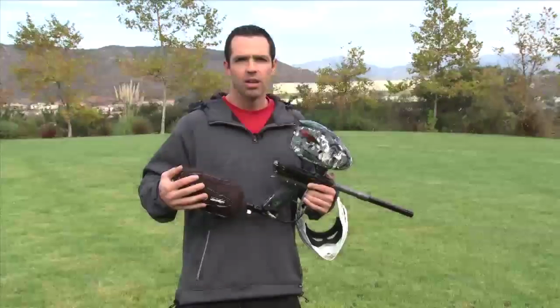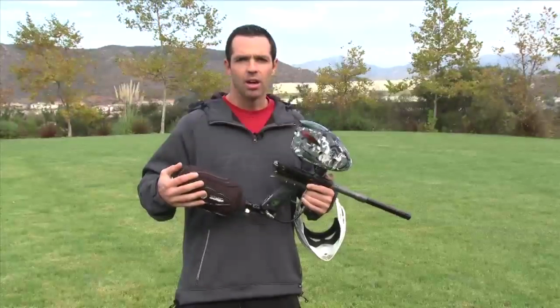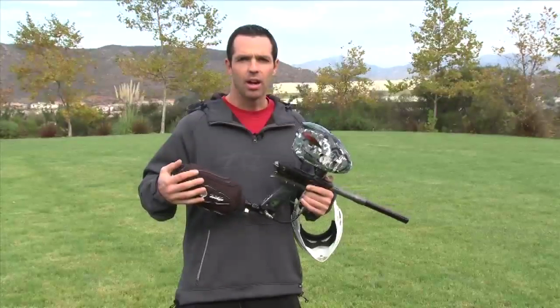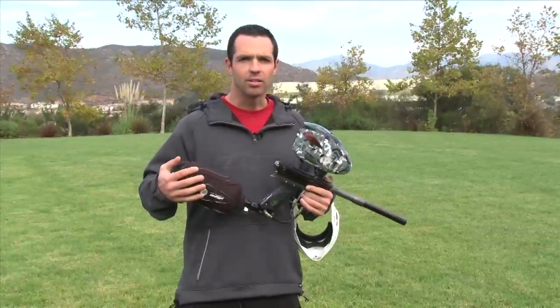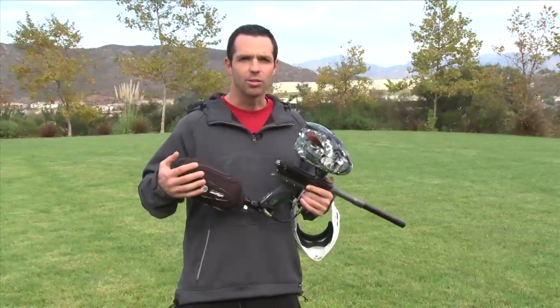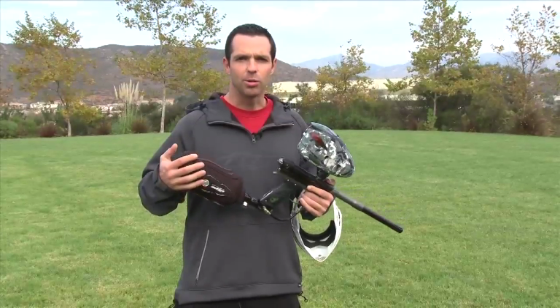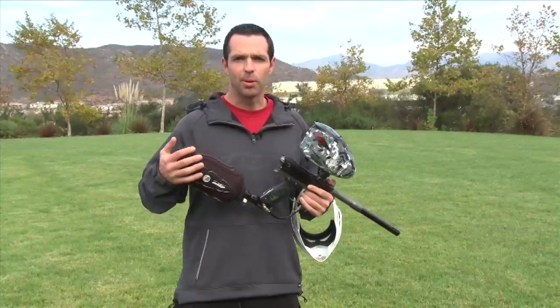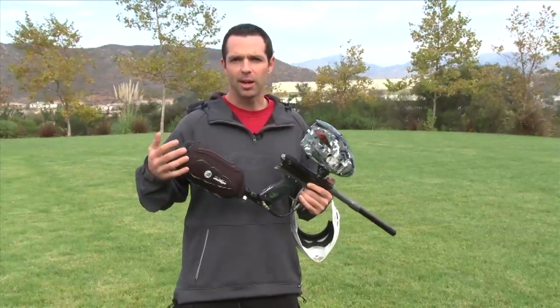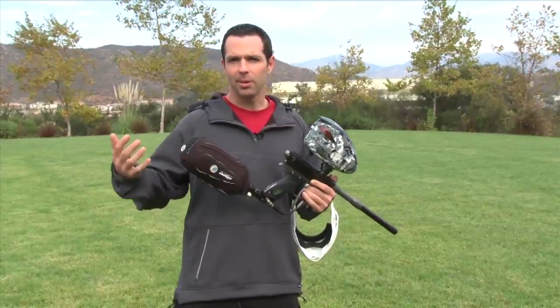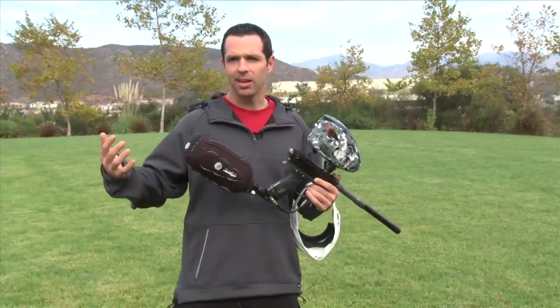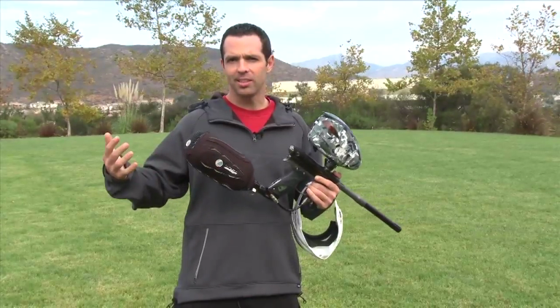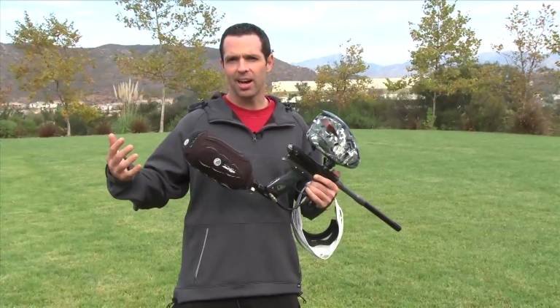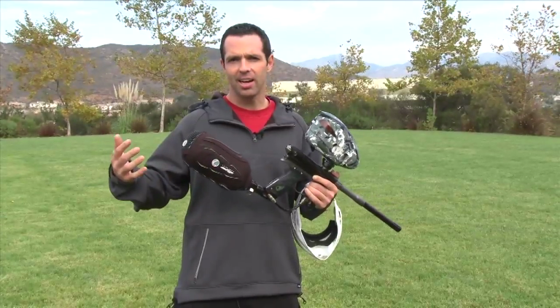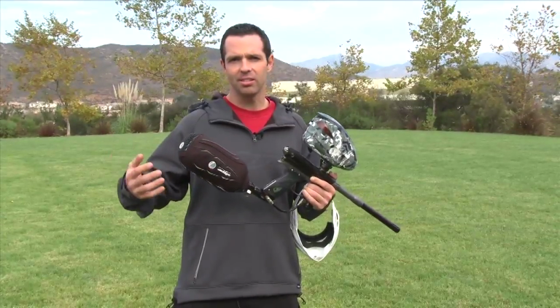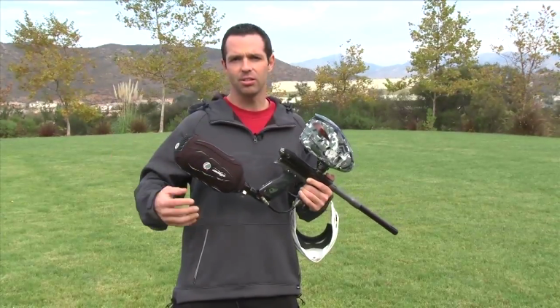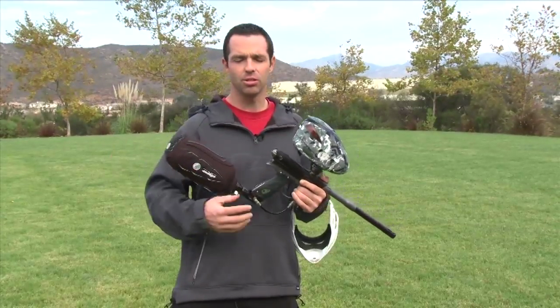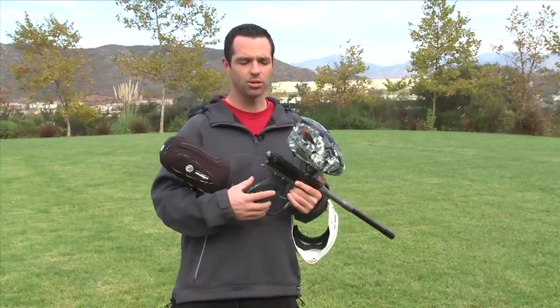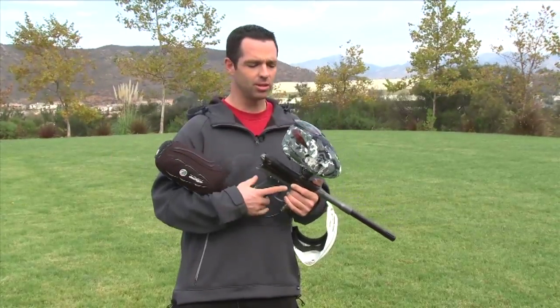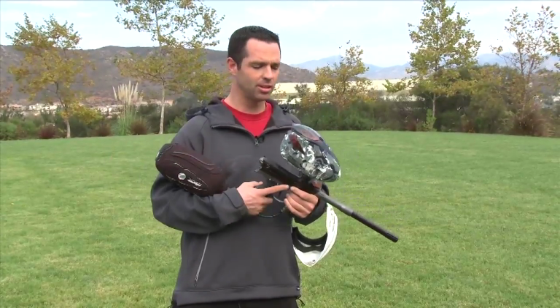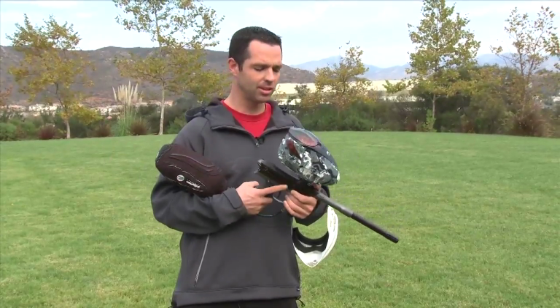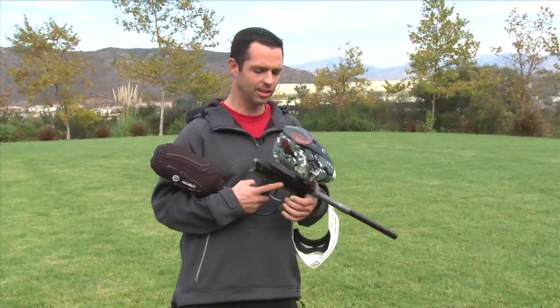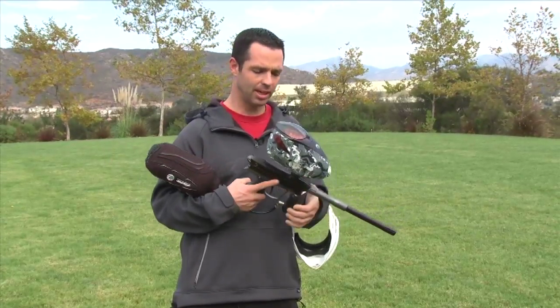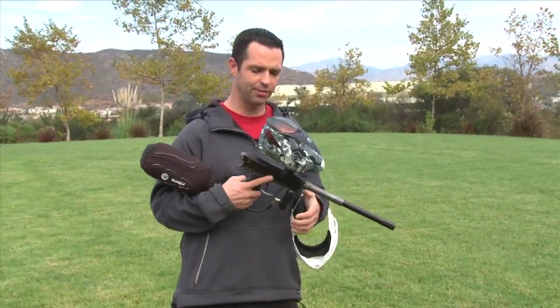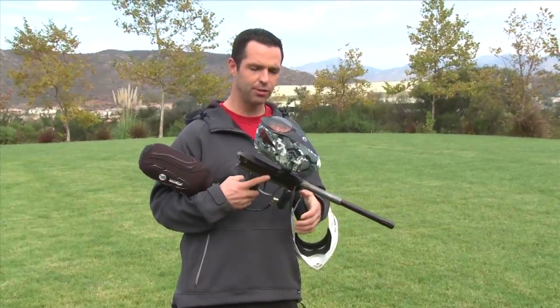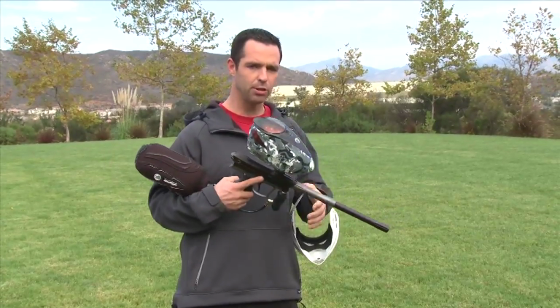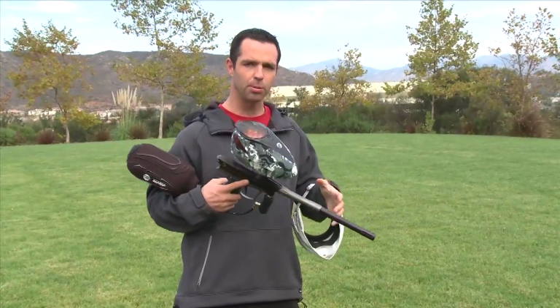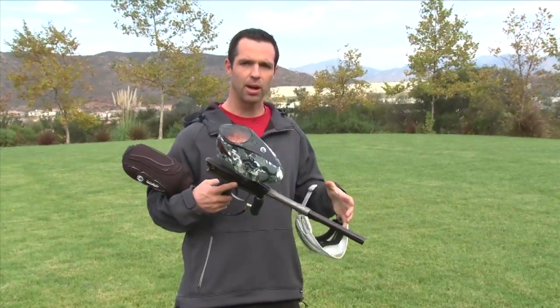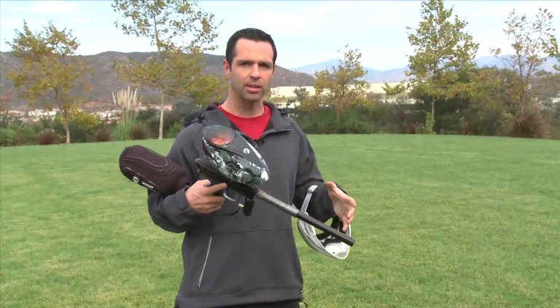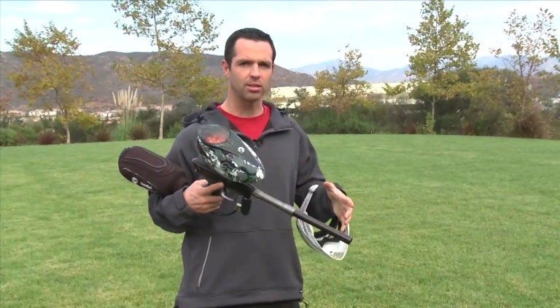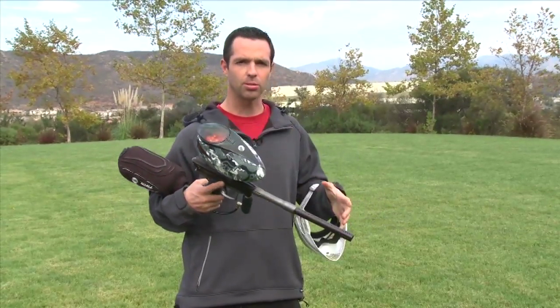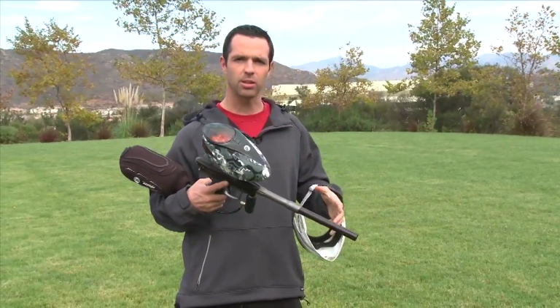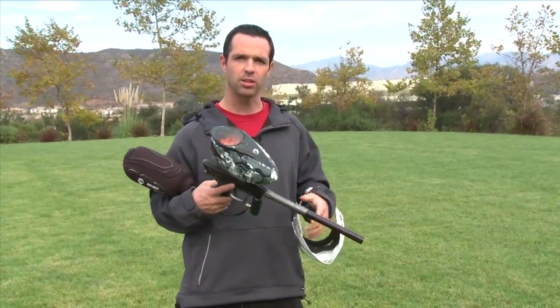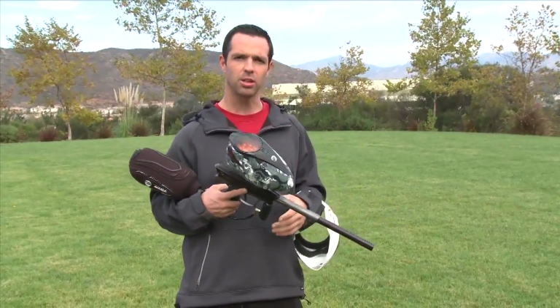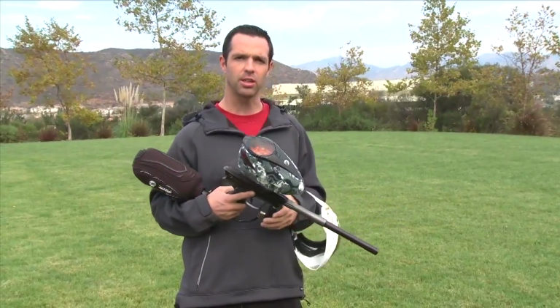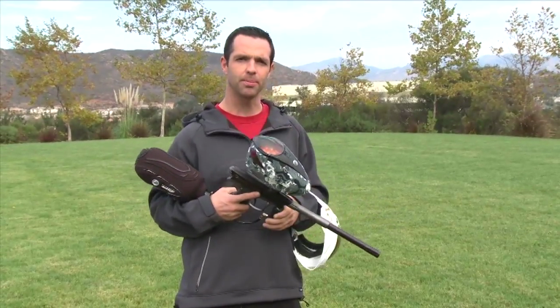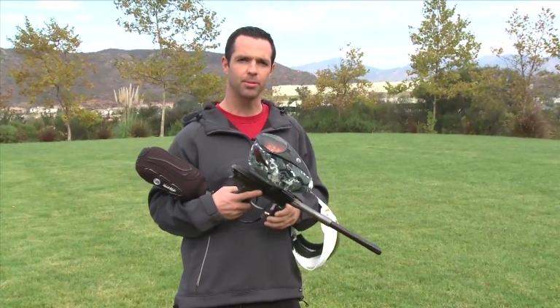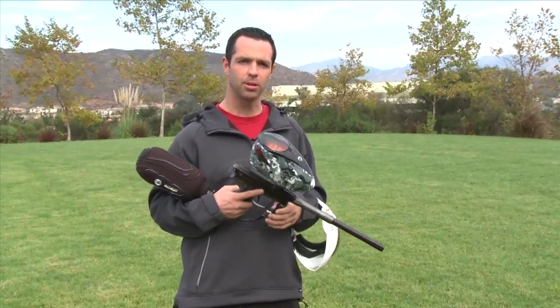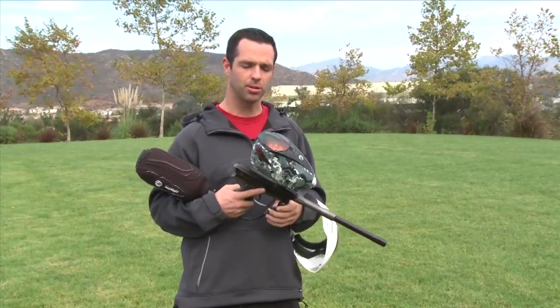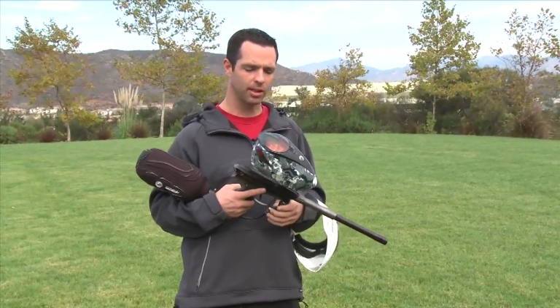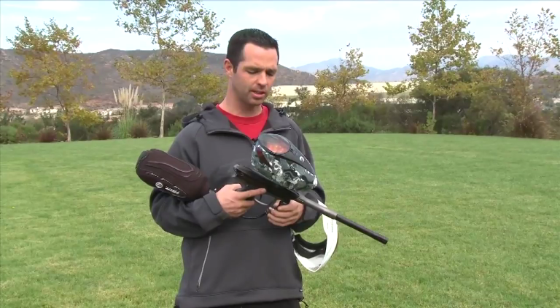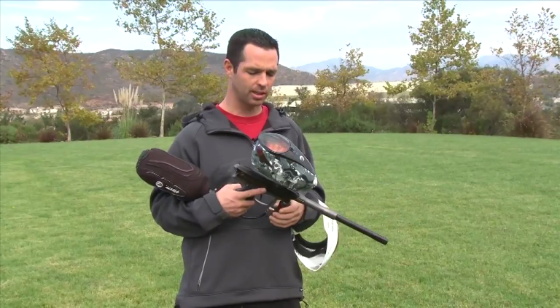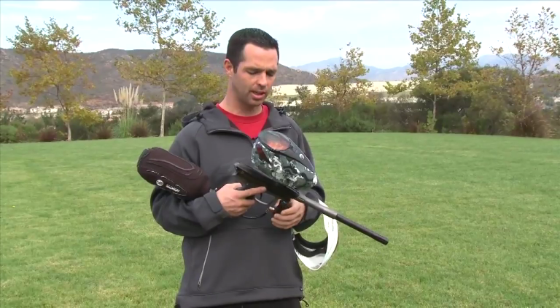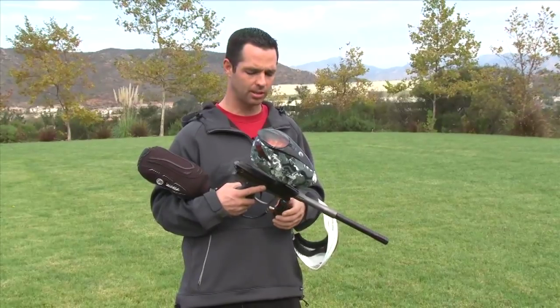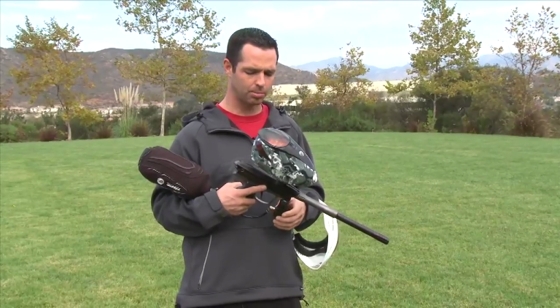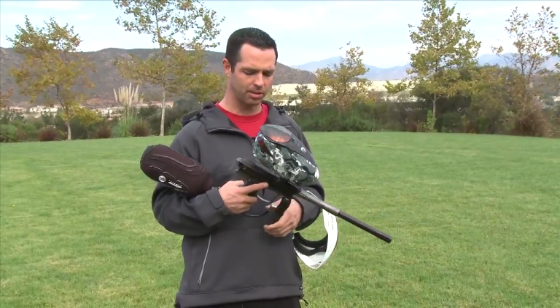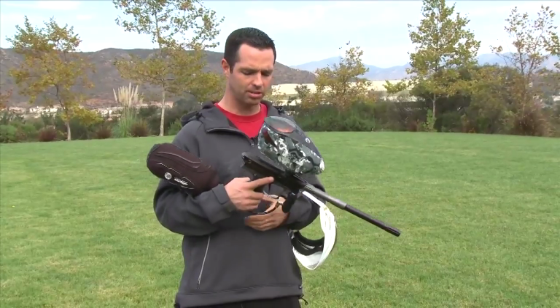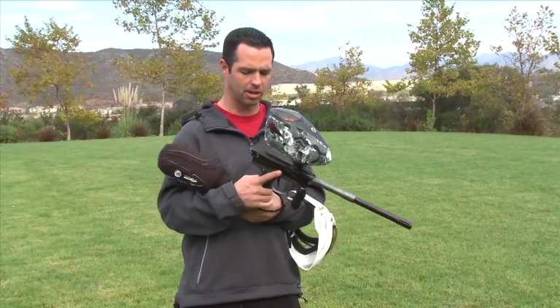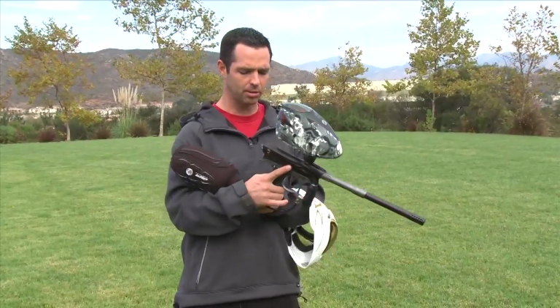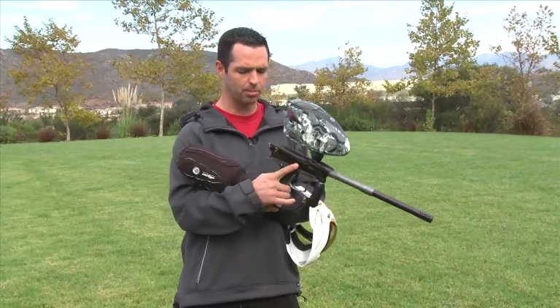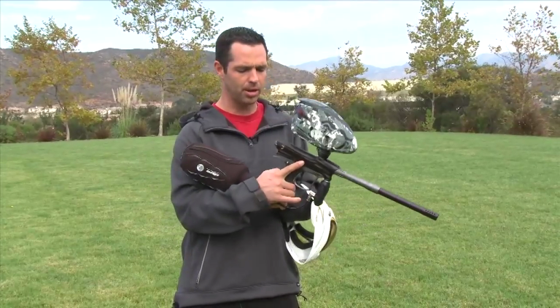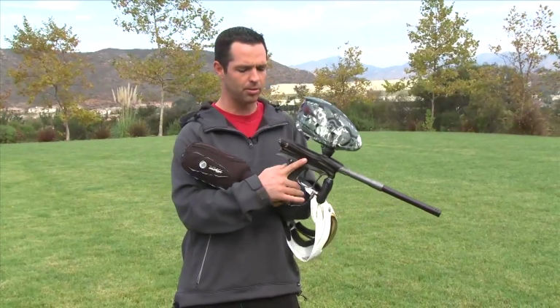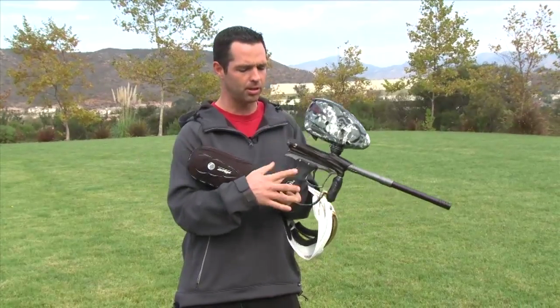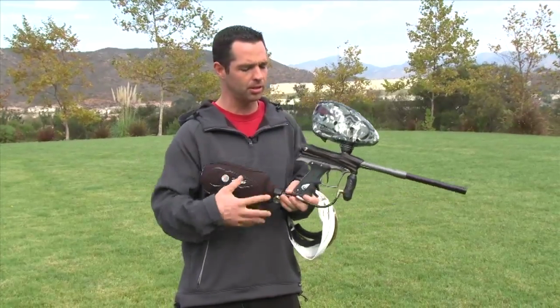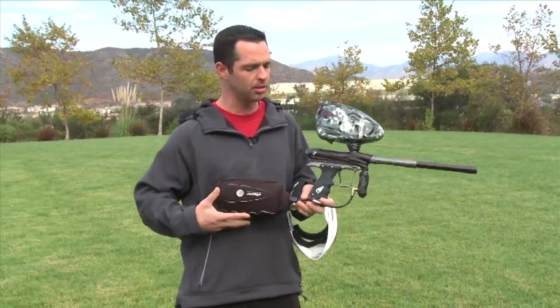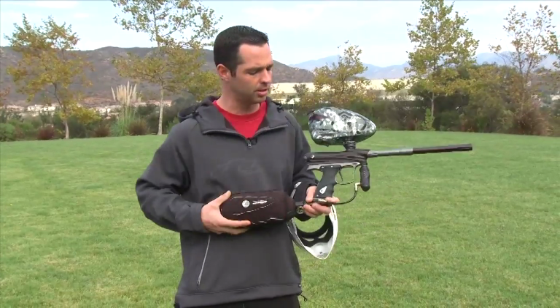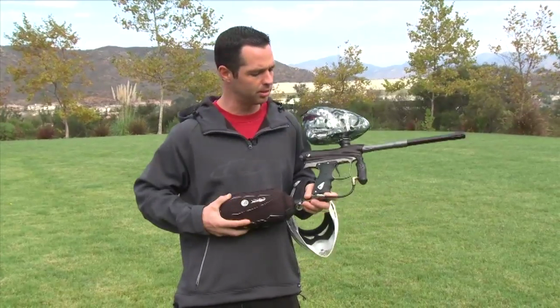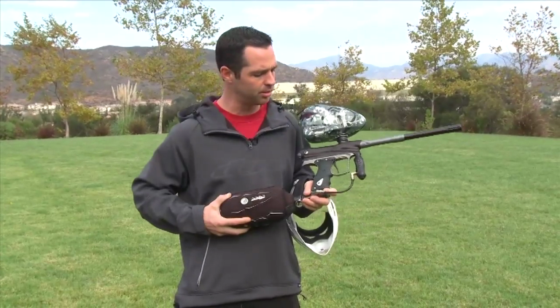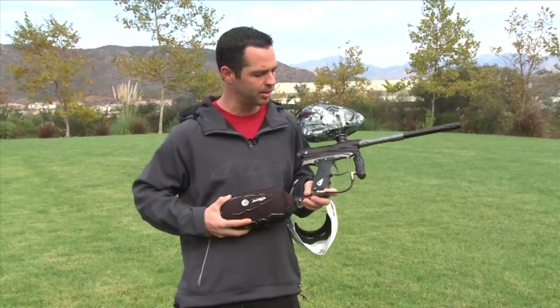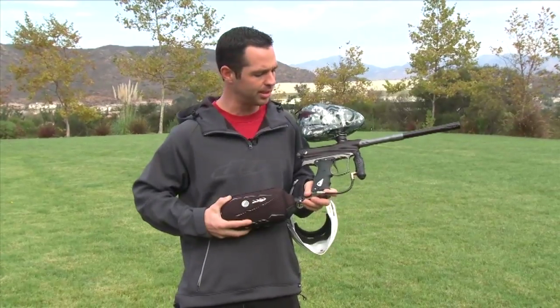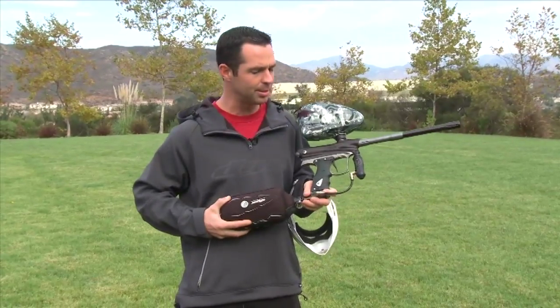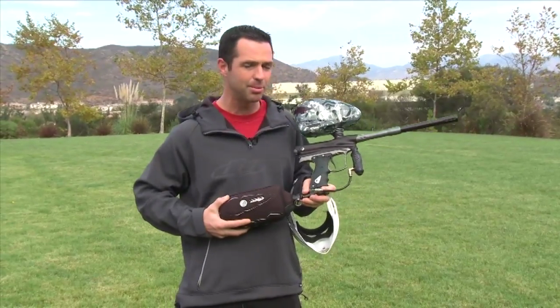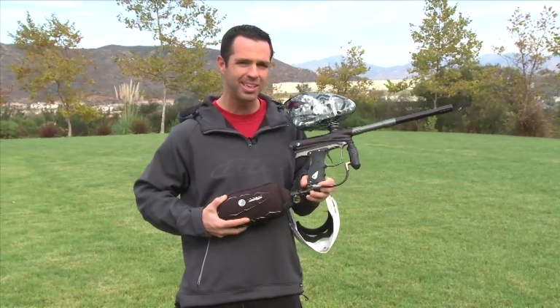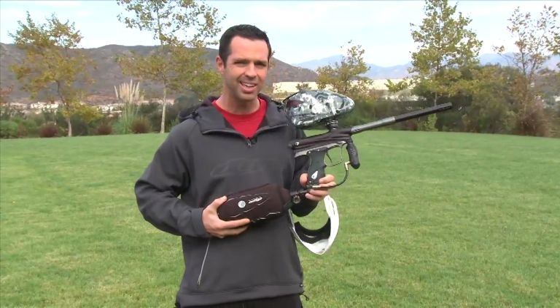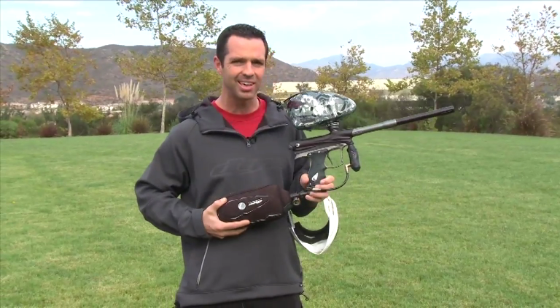Alright, so we're back behind Dye as usual. Got a few new products I just want to show you real quick. I'll probably start with the main one, the new DM-10.